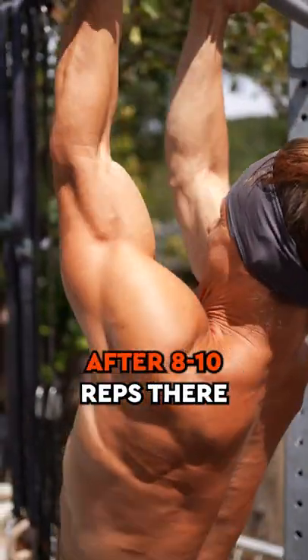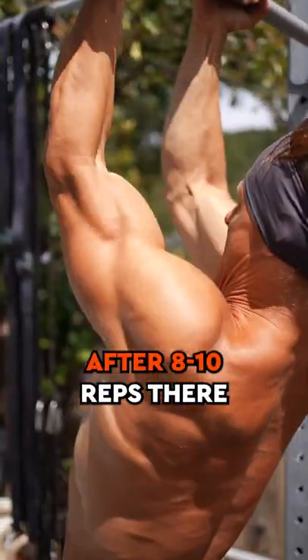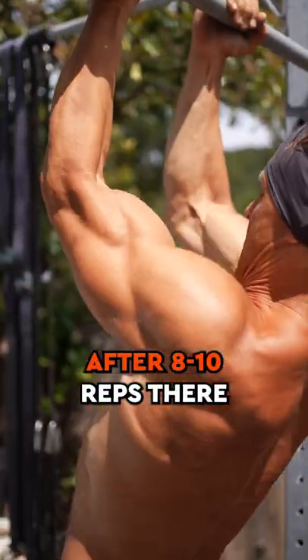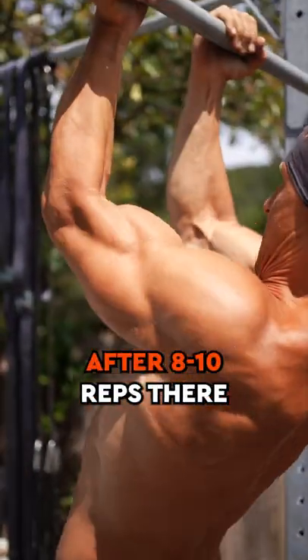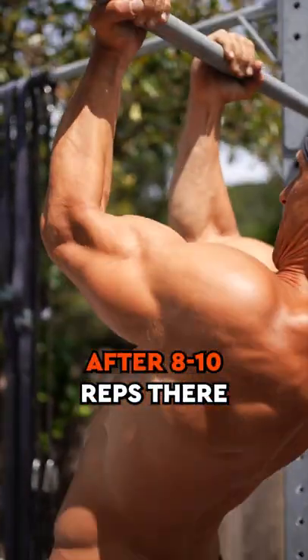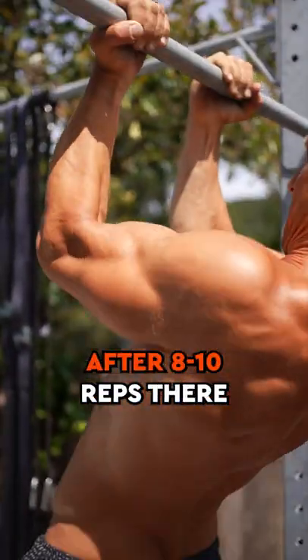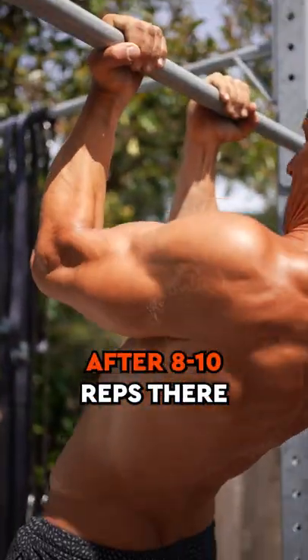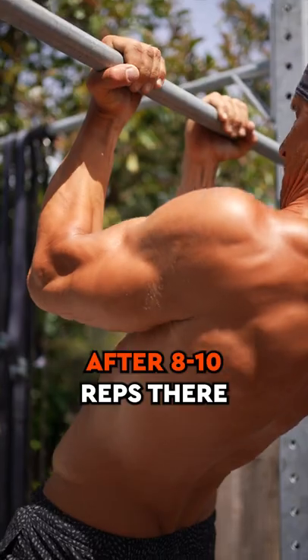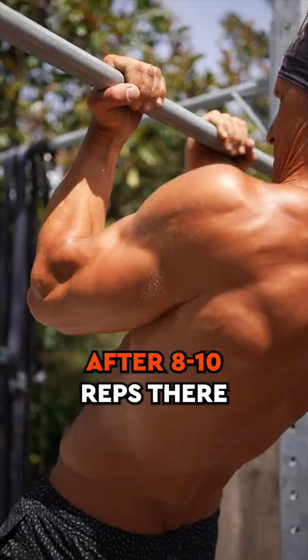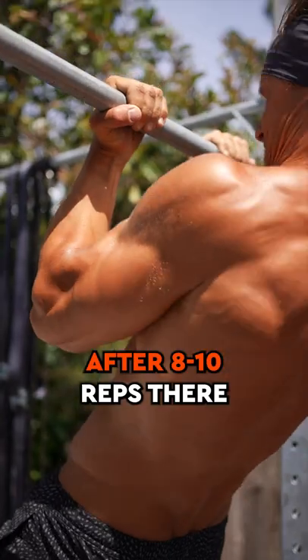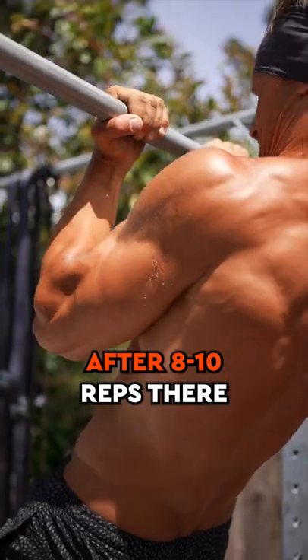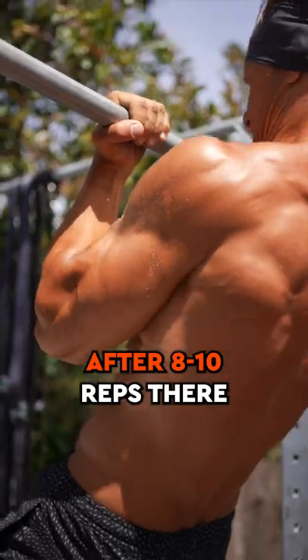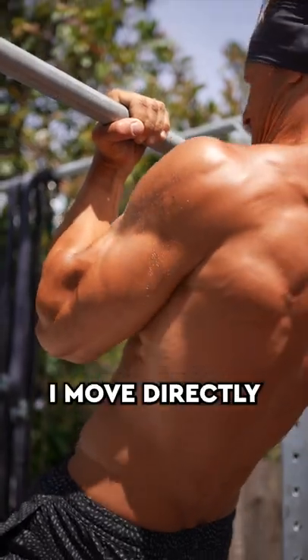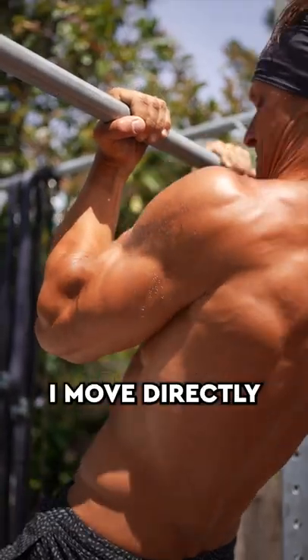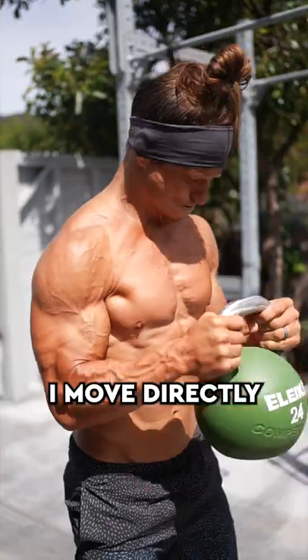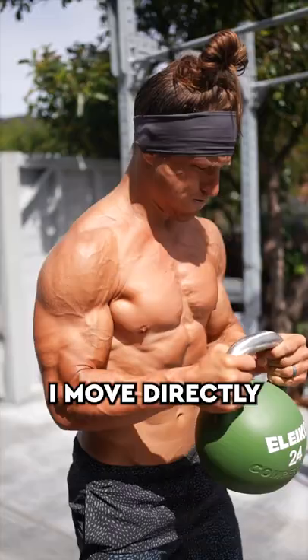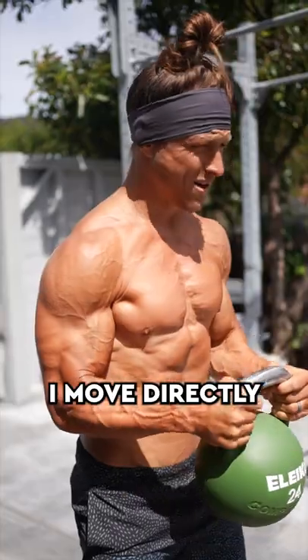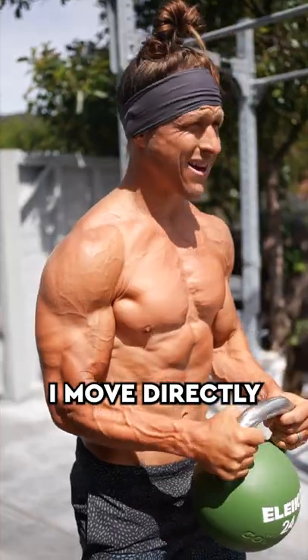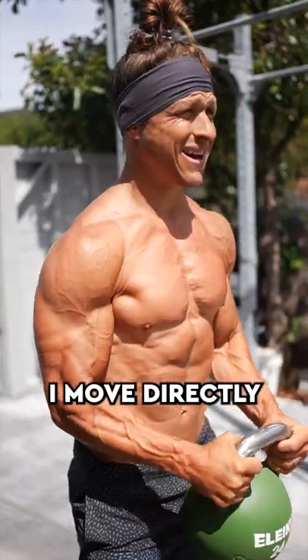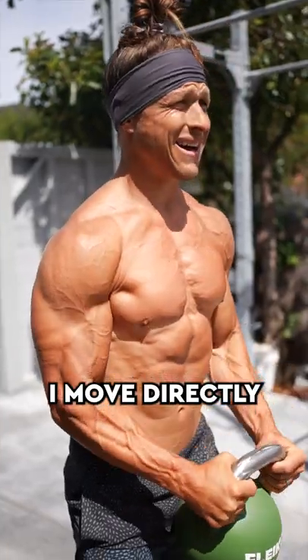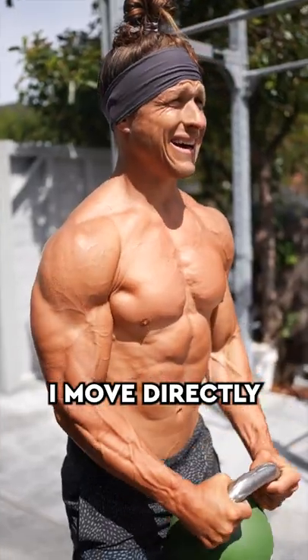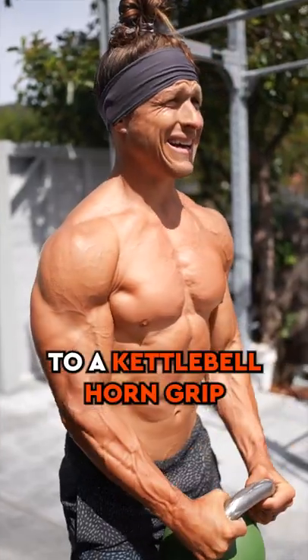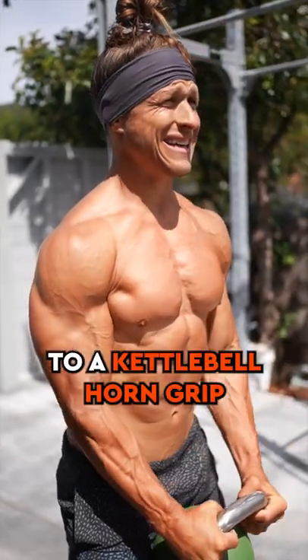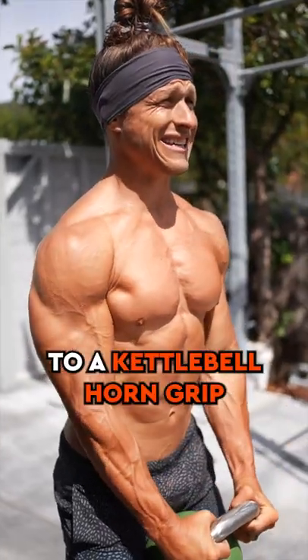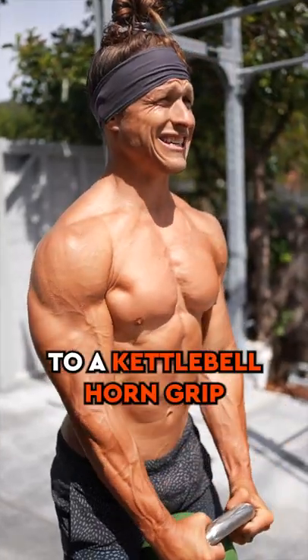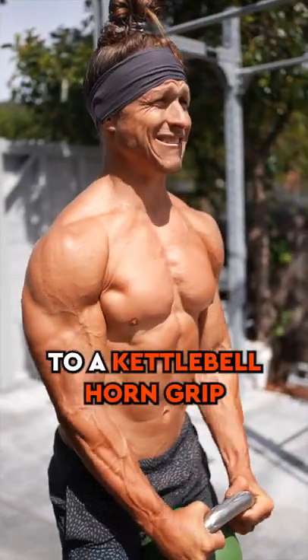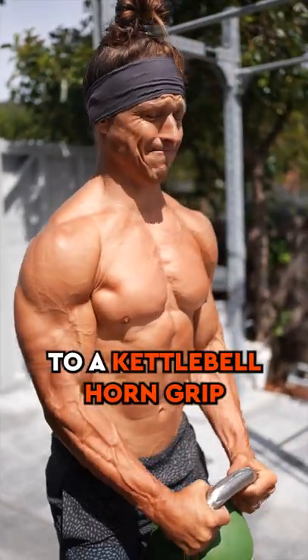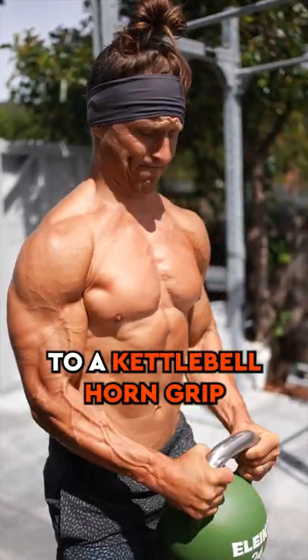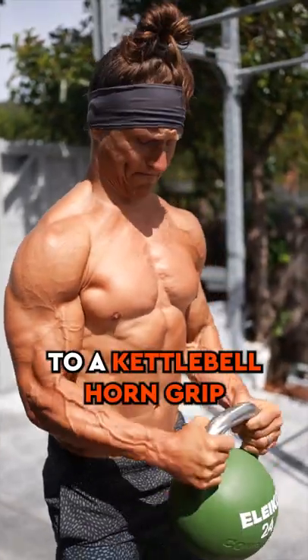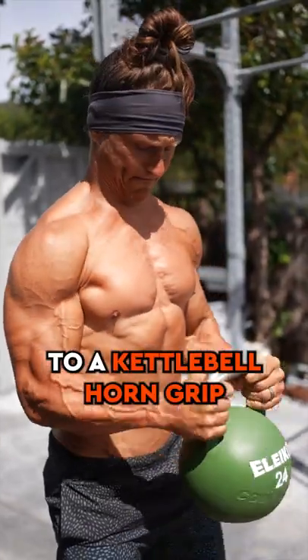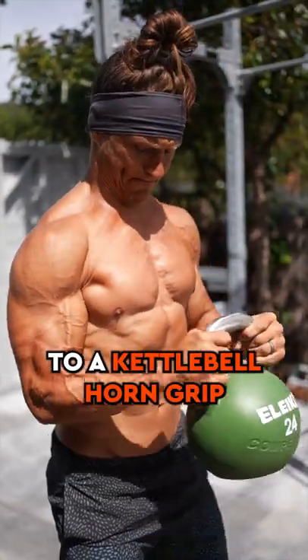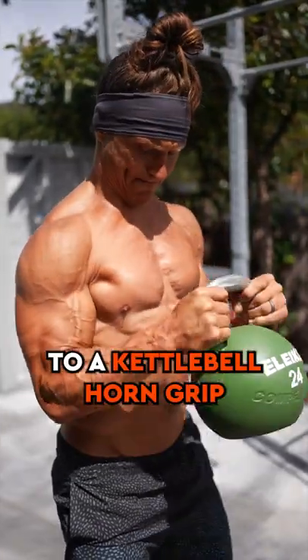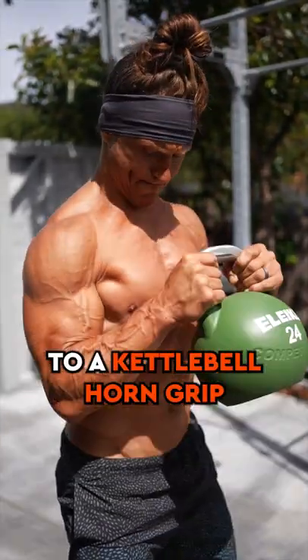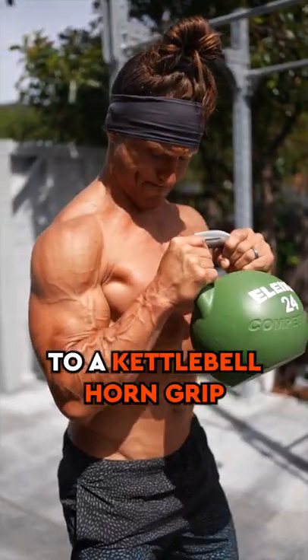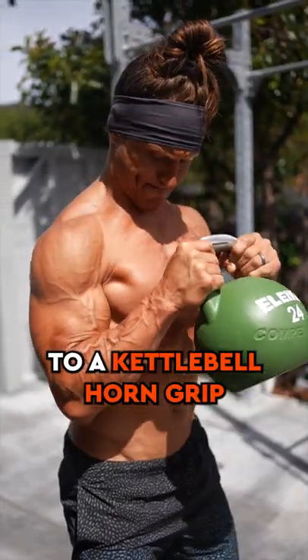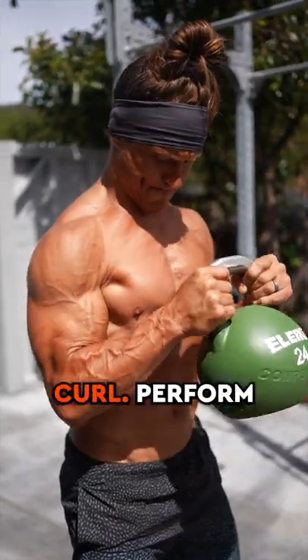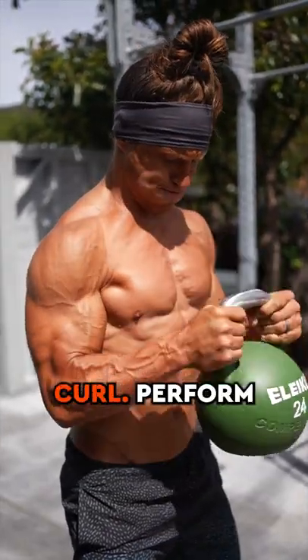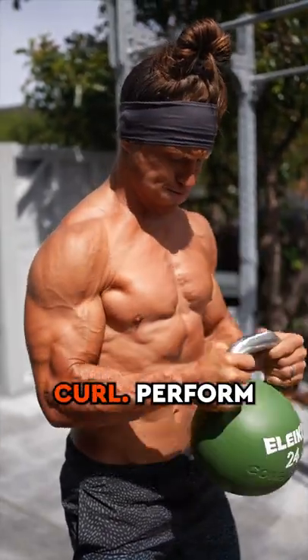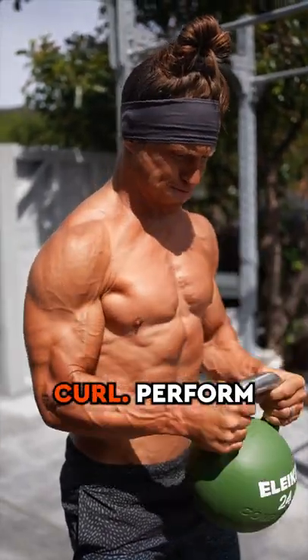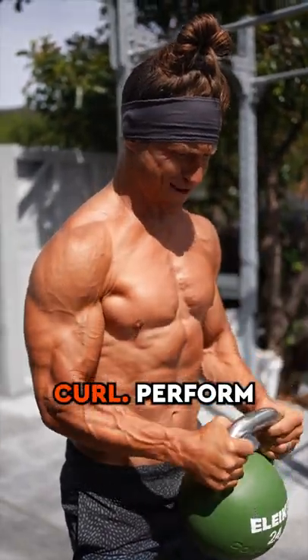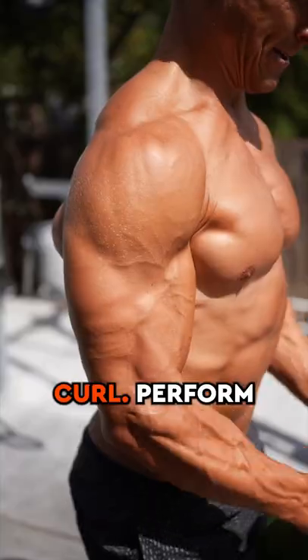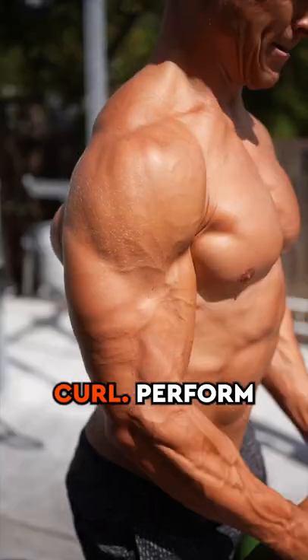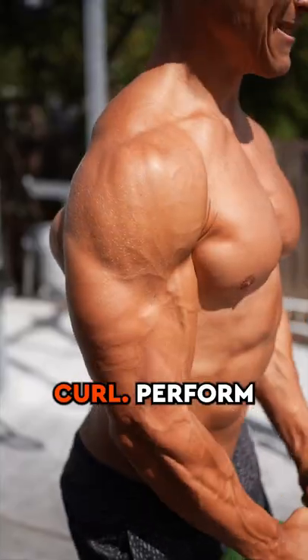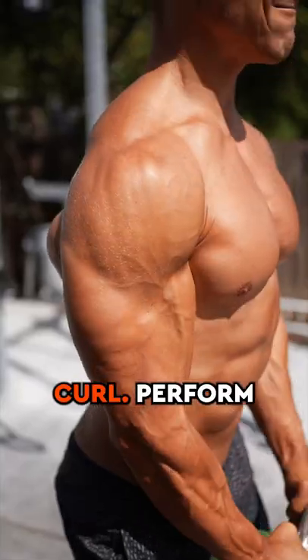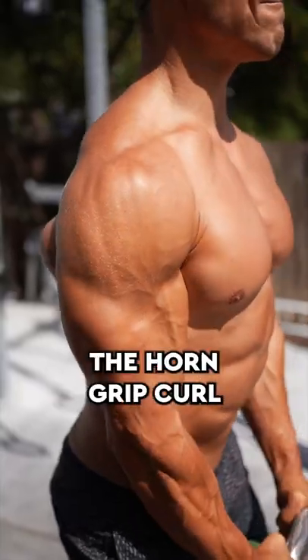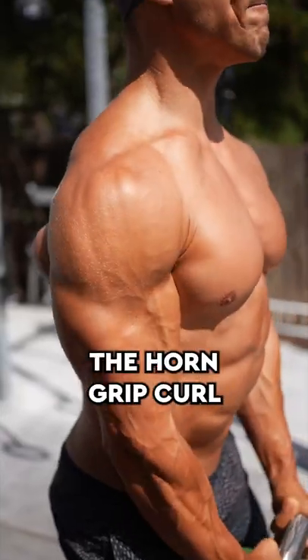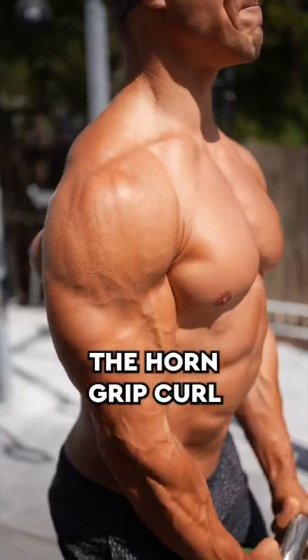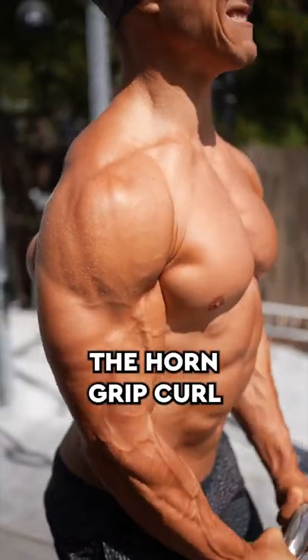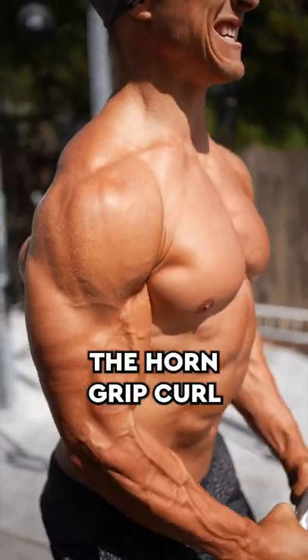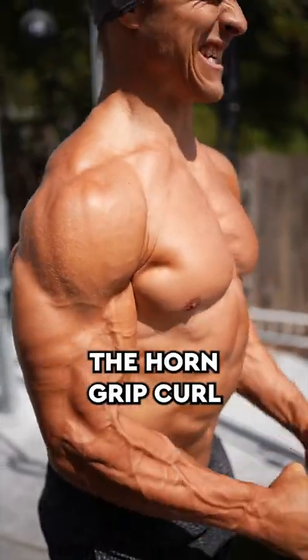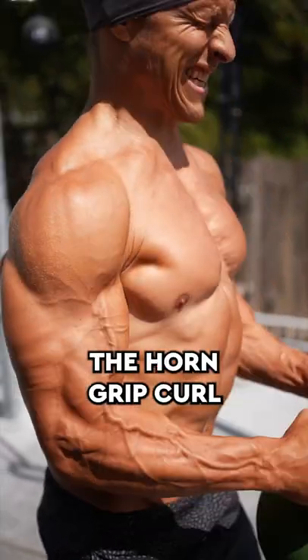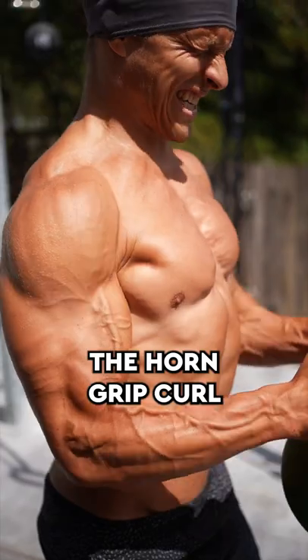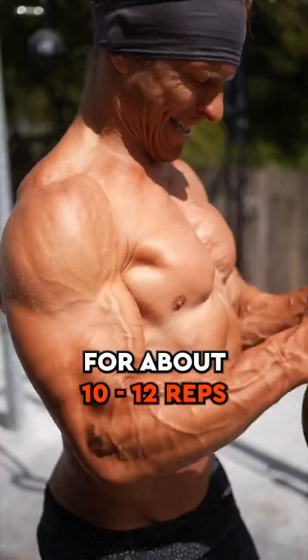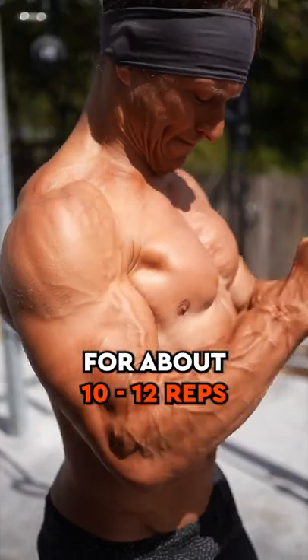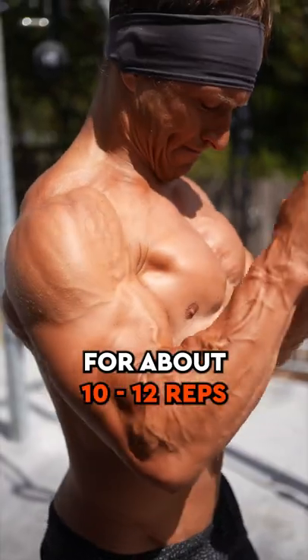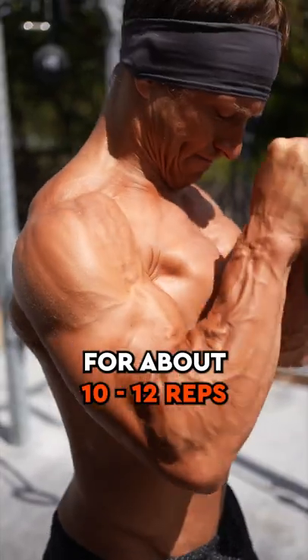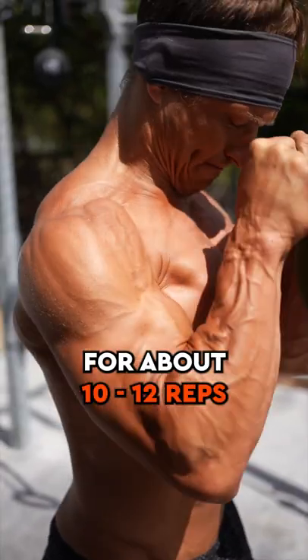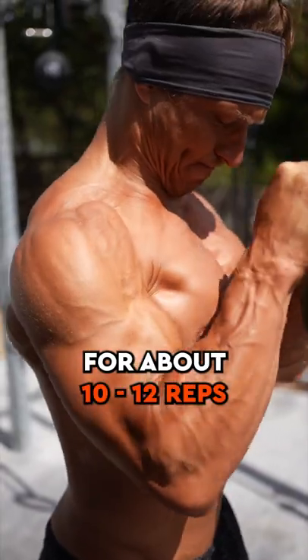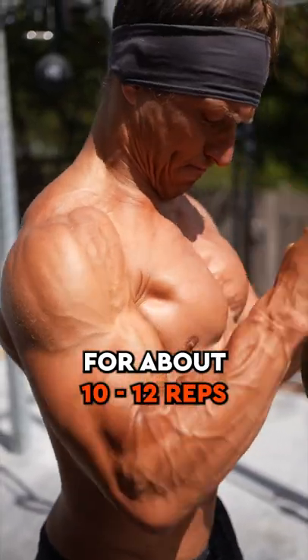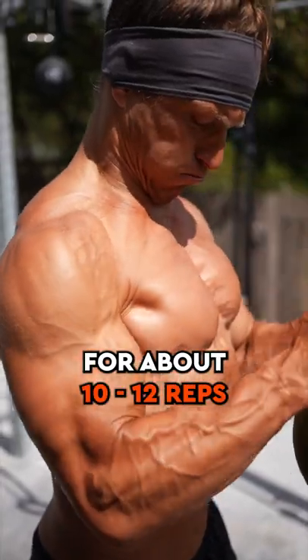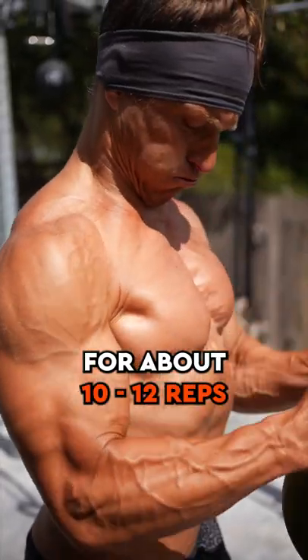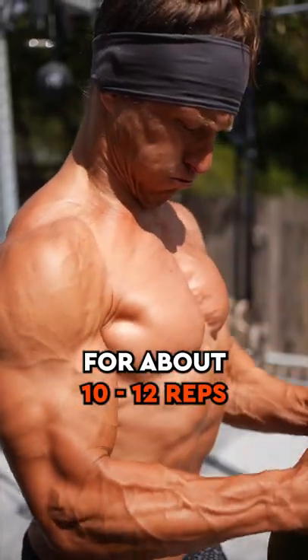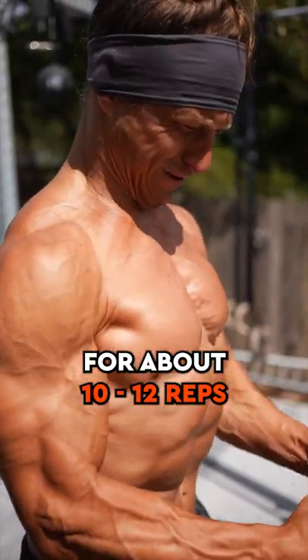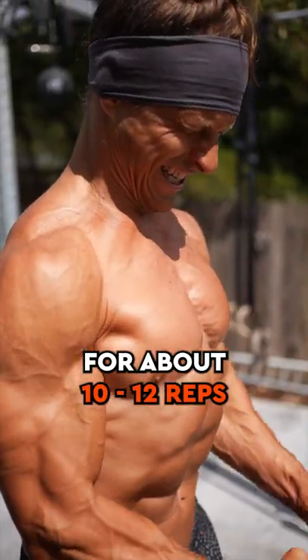After eight to ten reps there, move directly to a kettlebell horn grip curl. Perform the horn grip curl for about 10 to 12 reps.